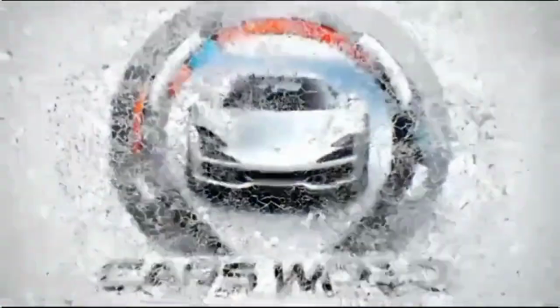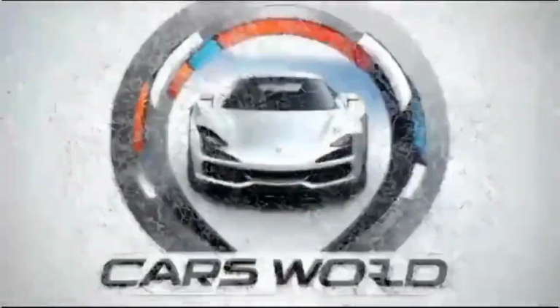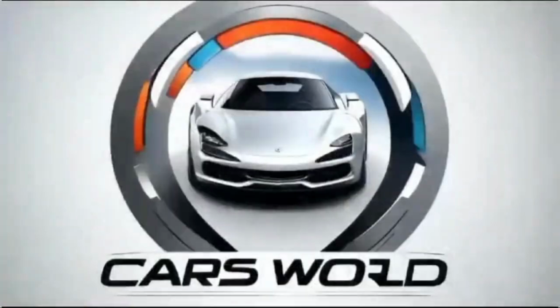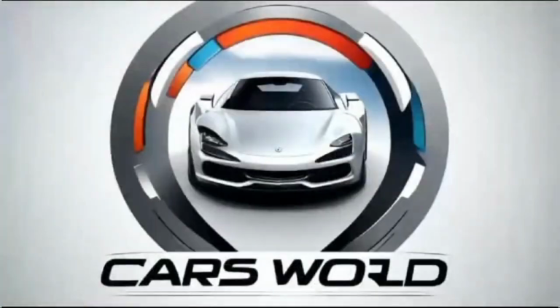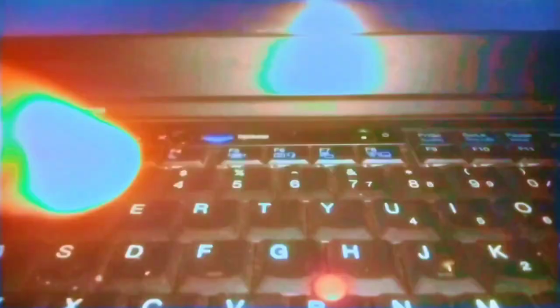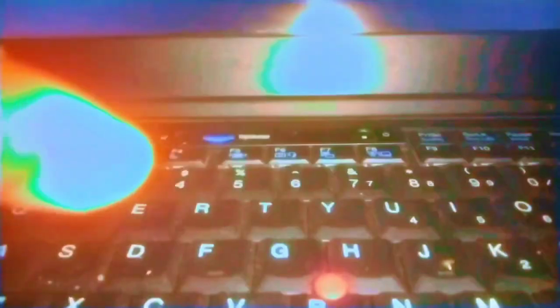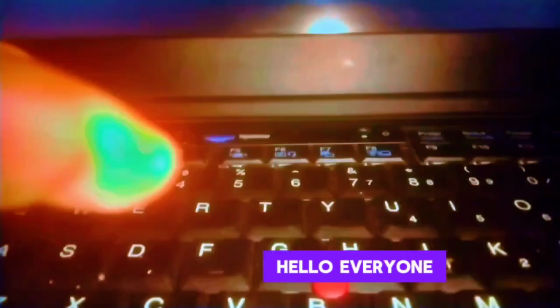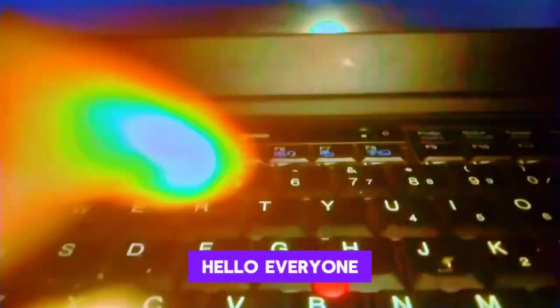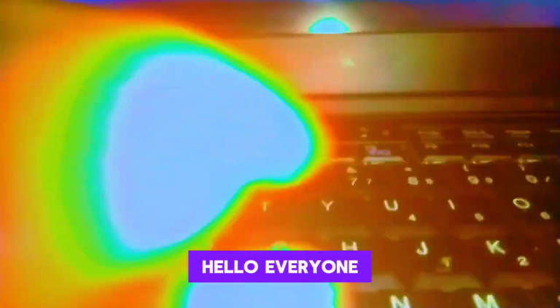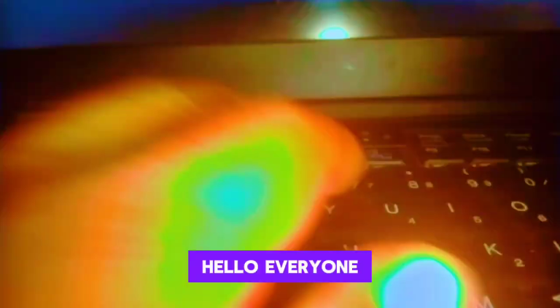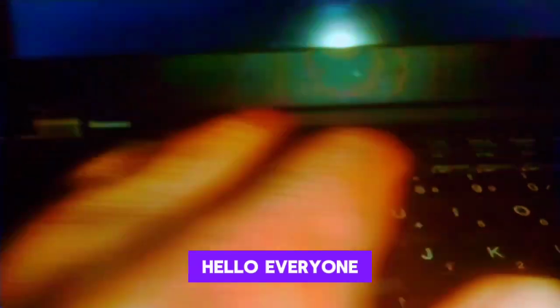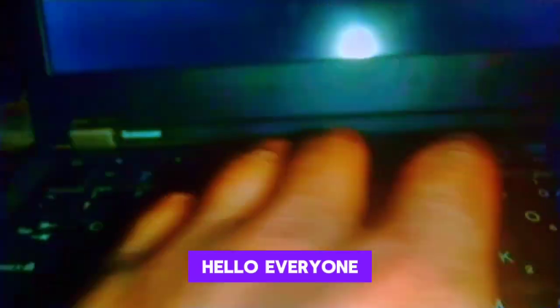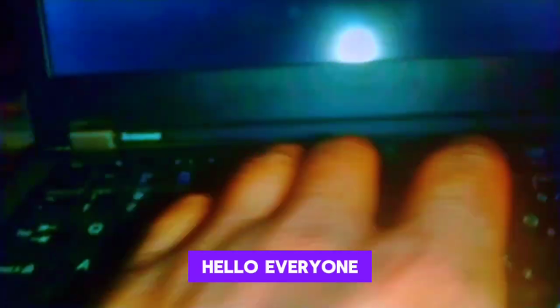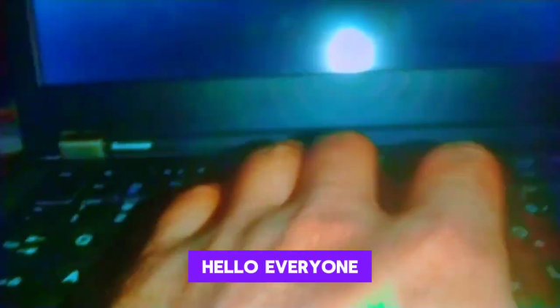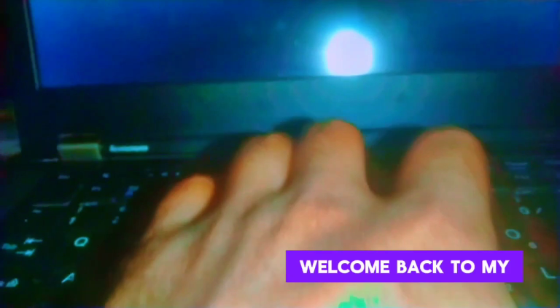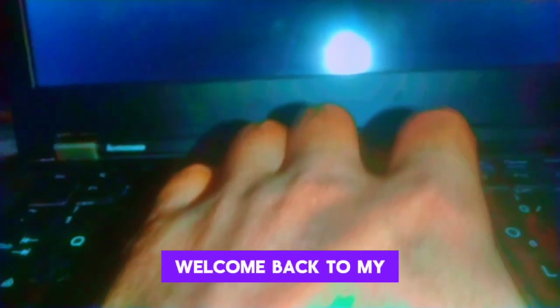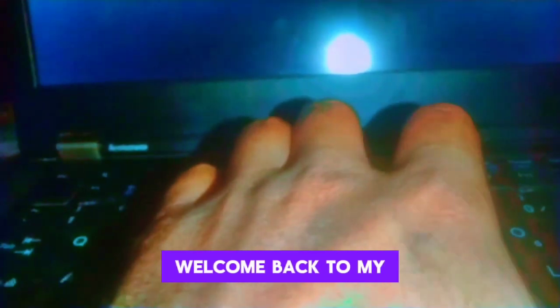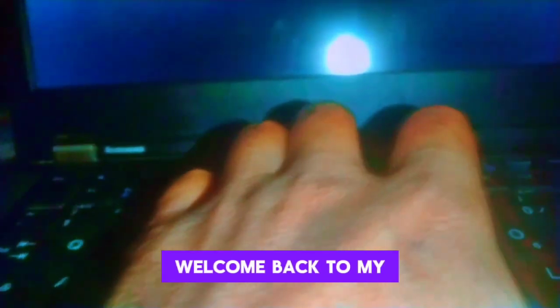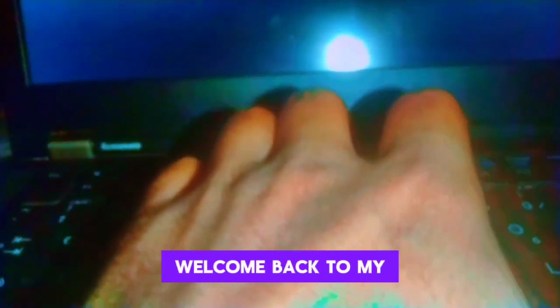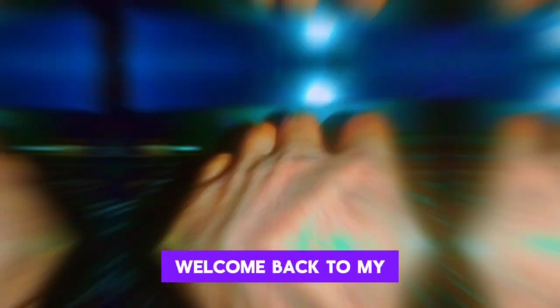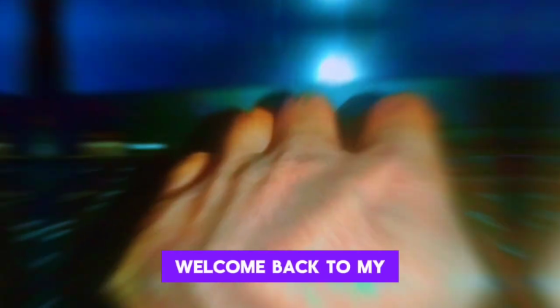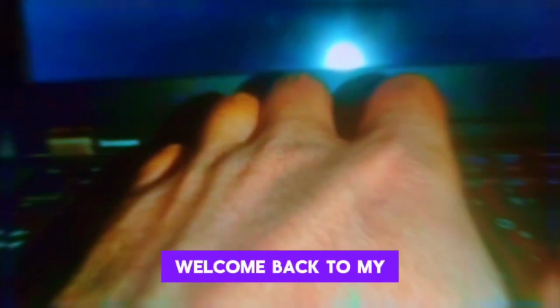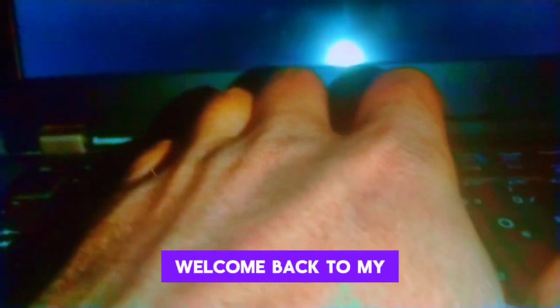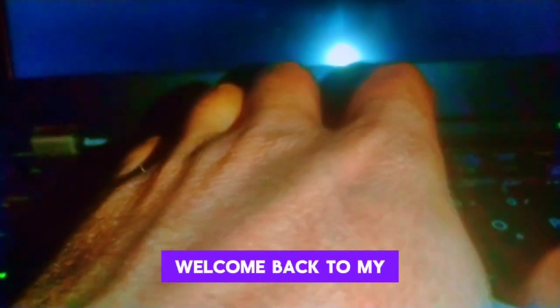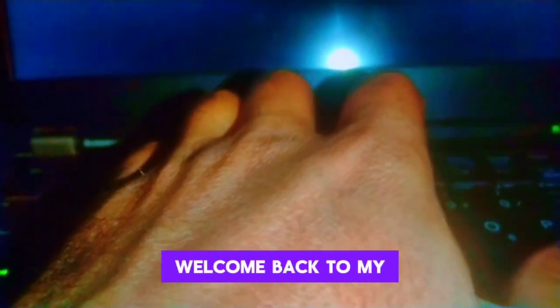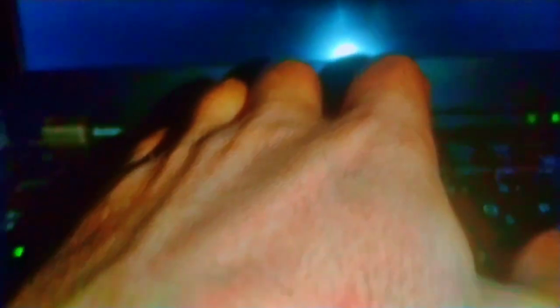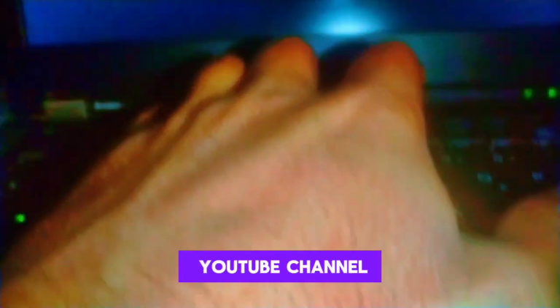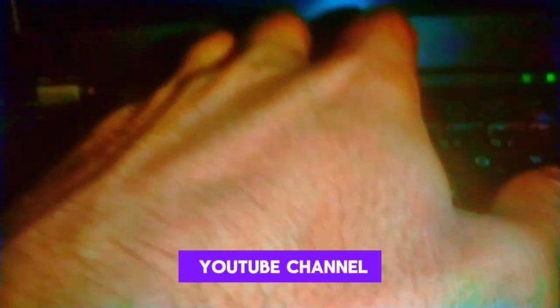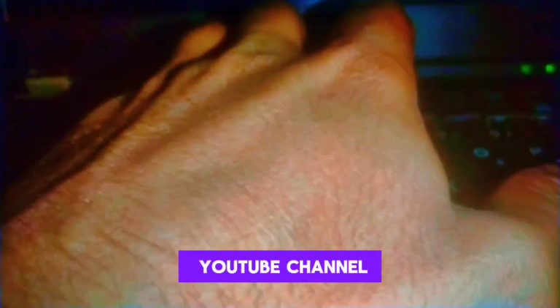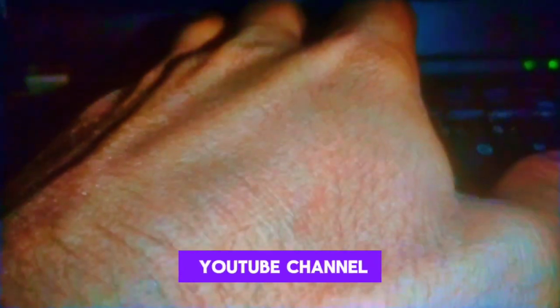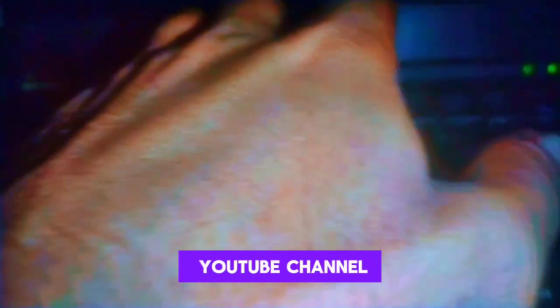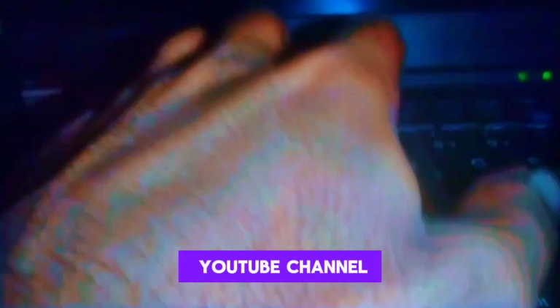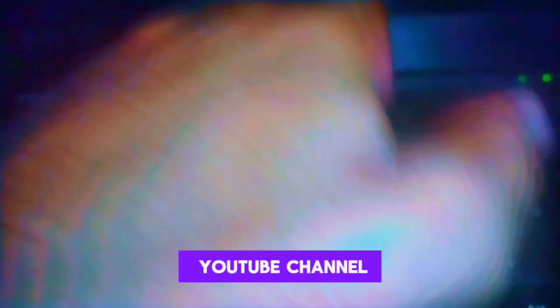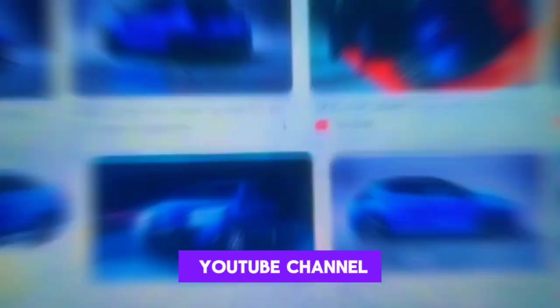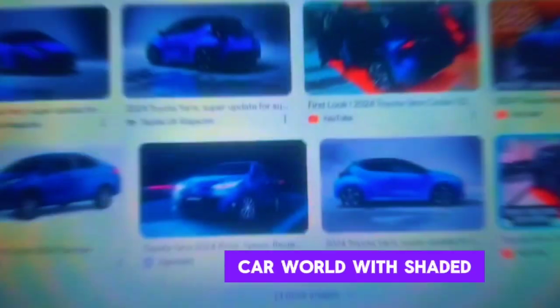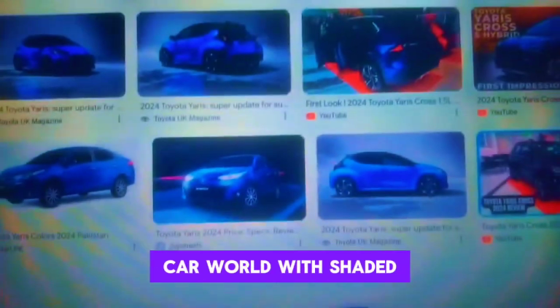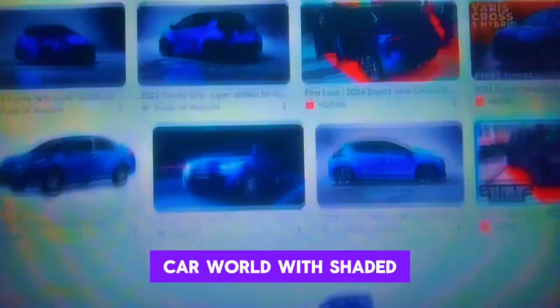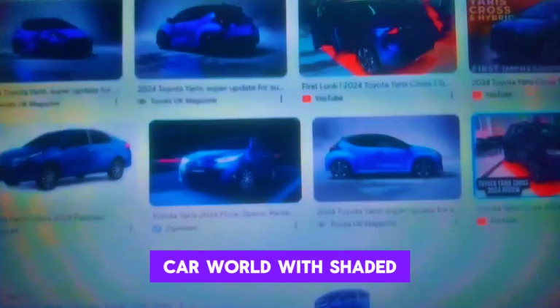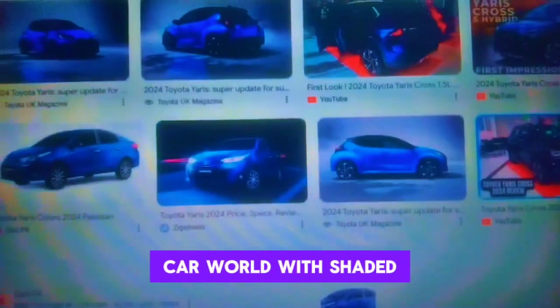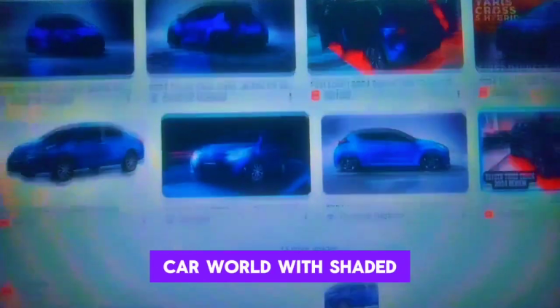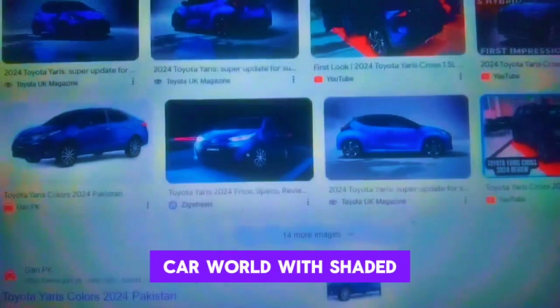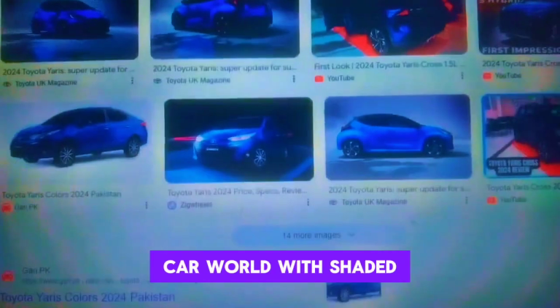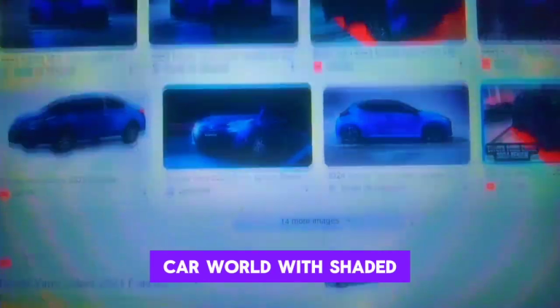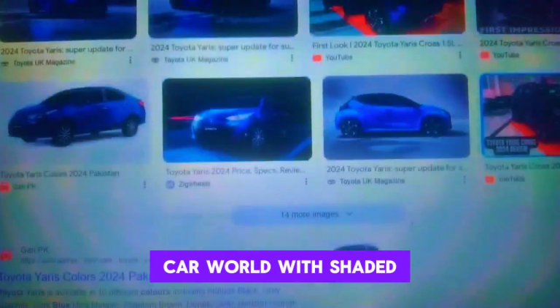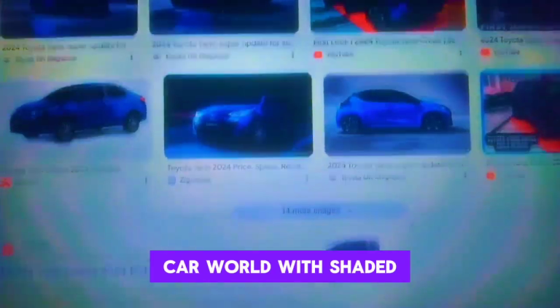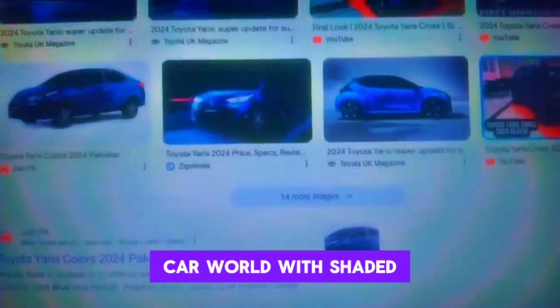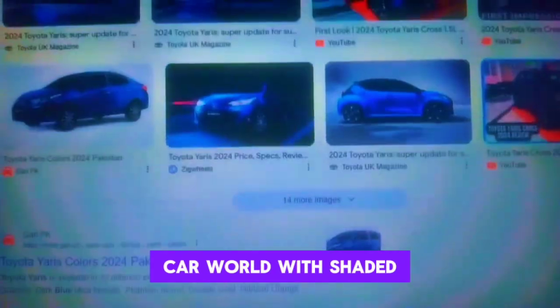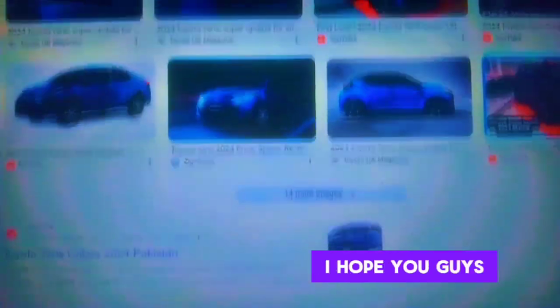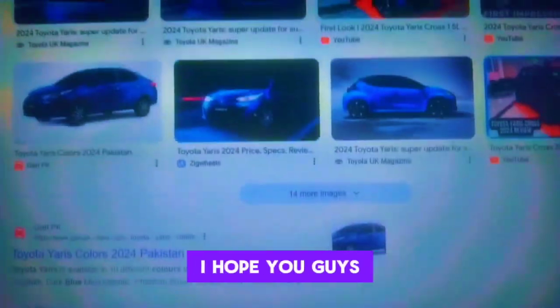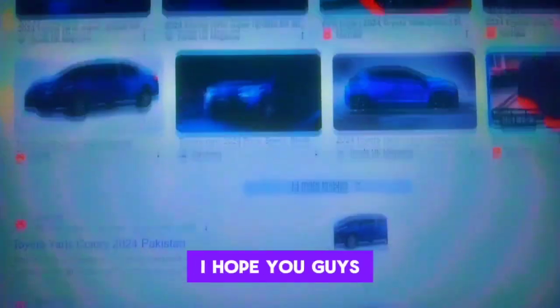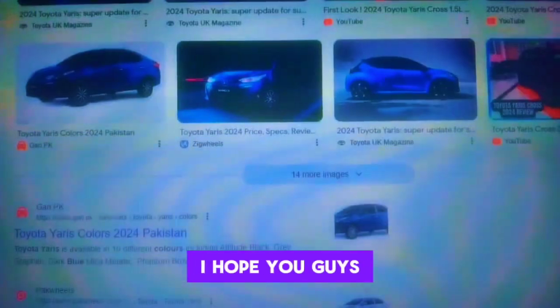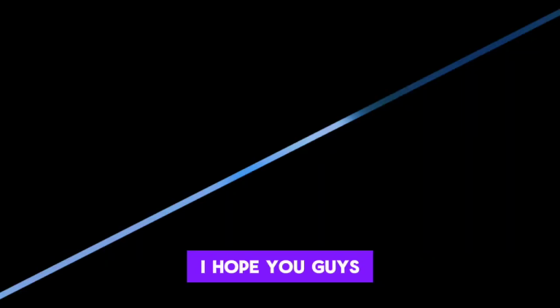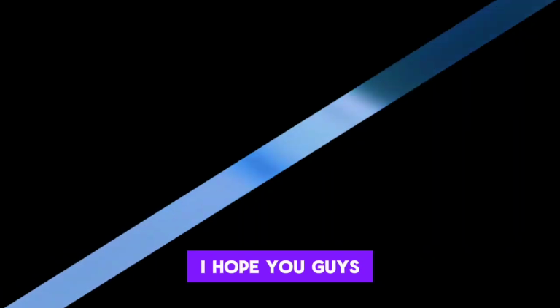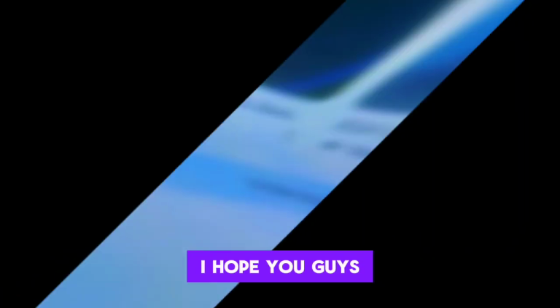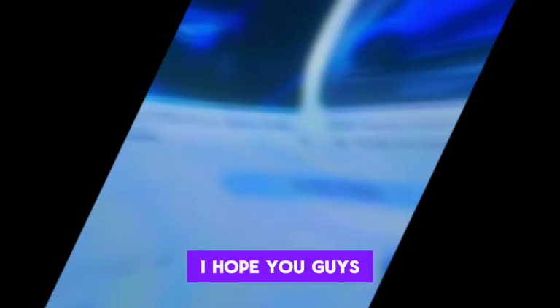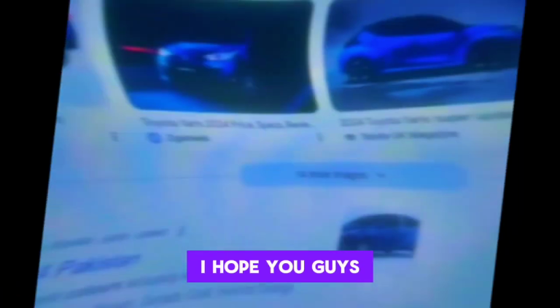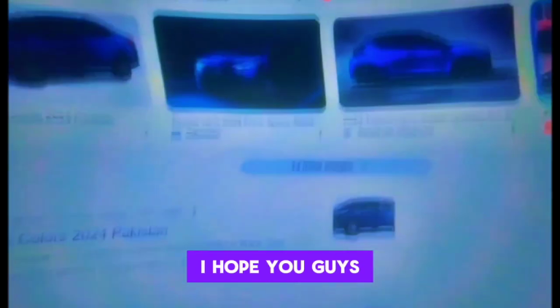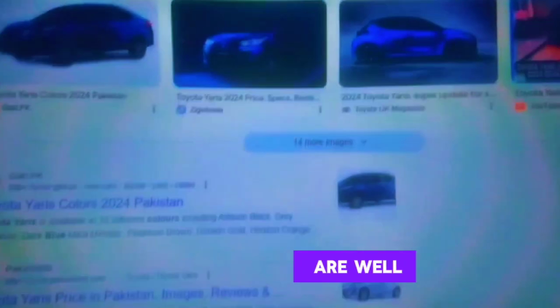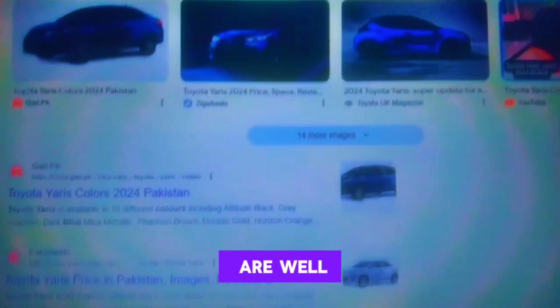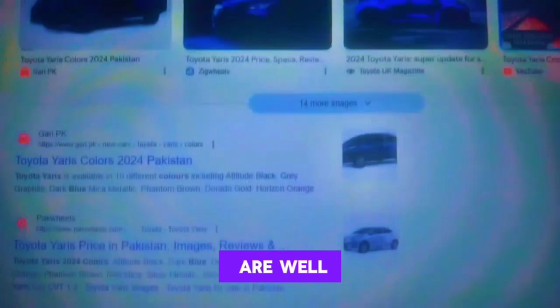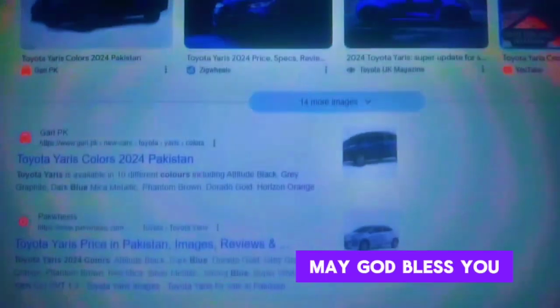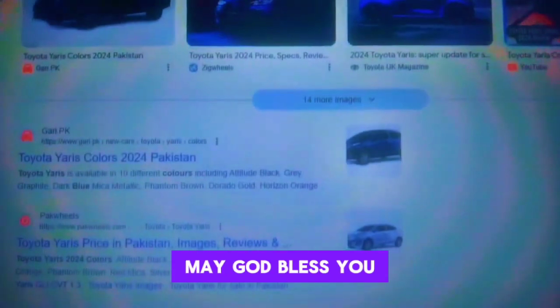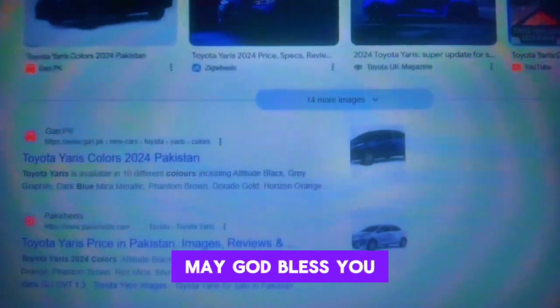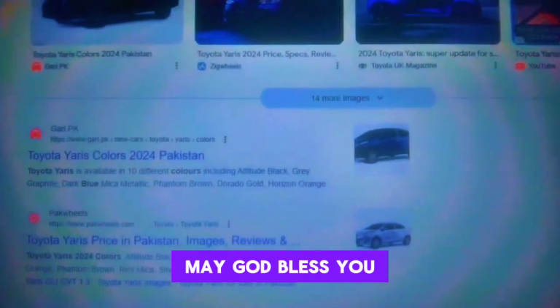Hello everyone, welcome back to my YouTube channel Car World with Shahid. I hope you guys are well, may God bless you more. Let's start today's information.